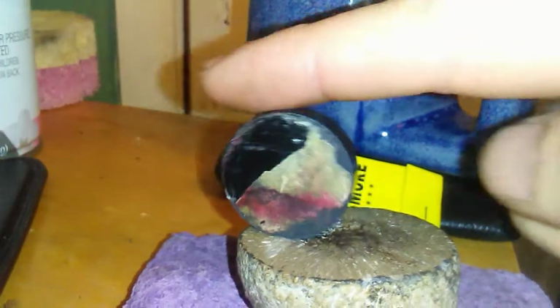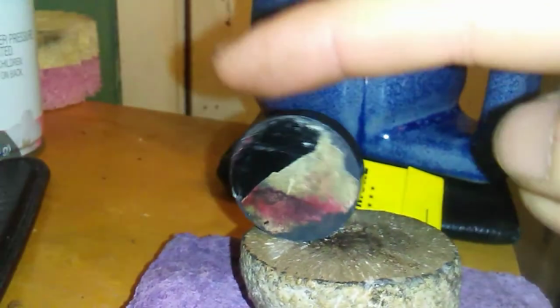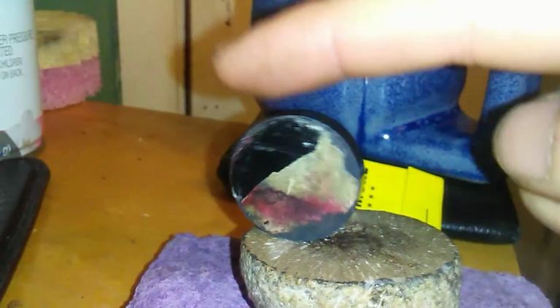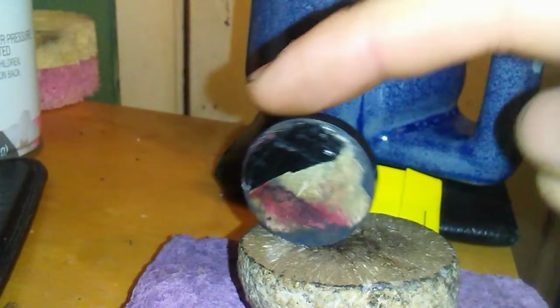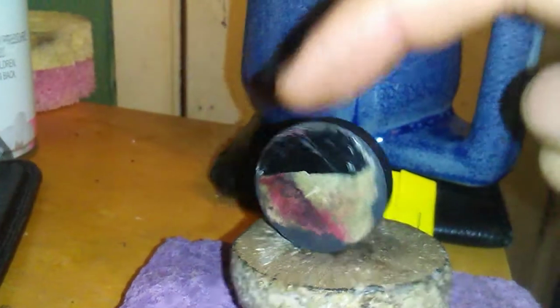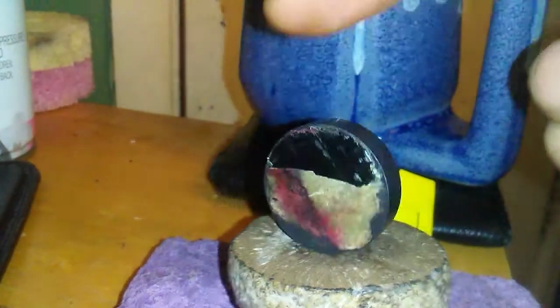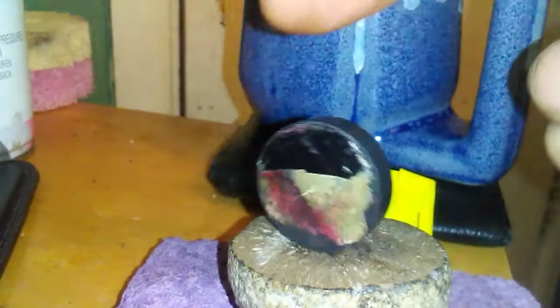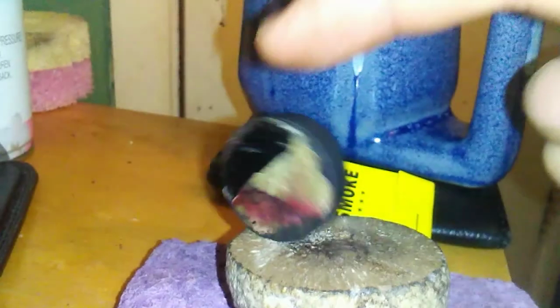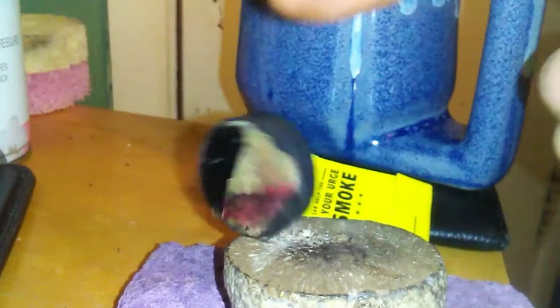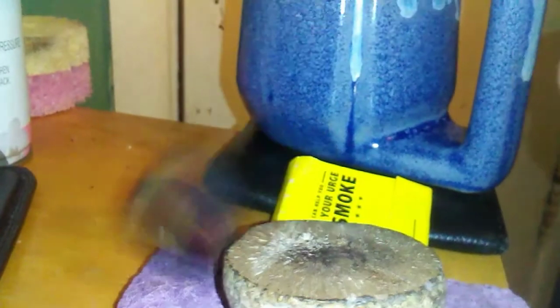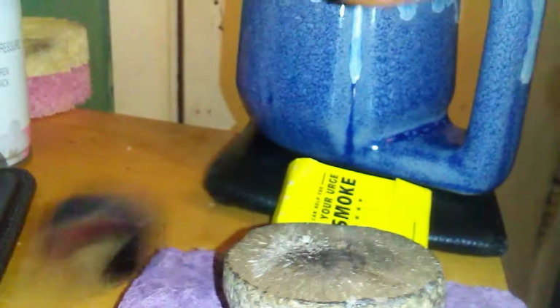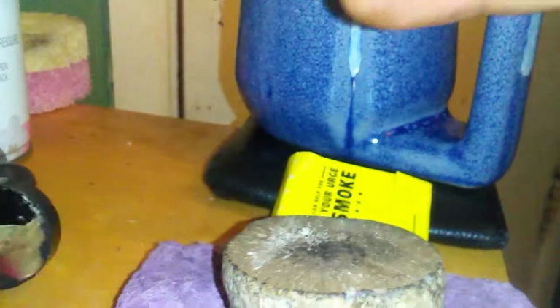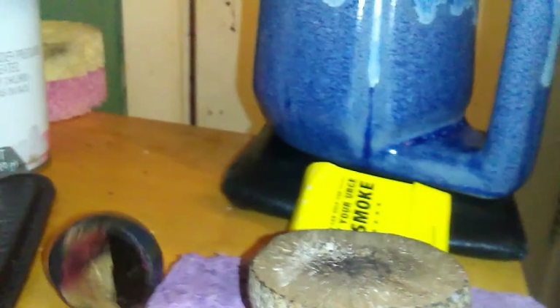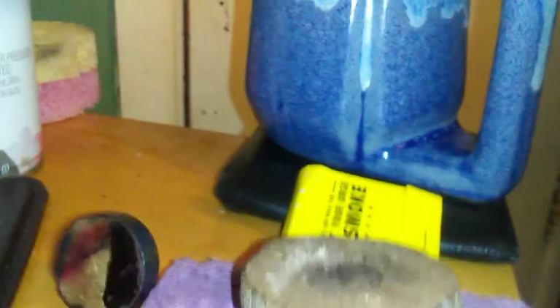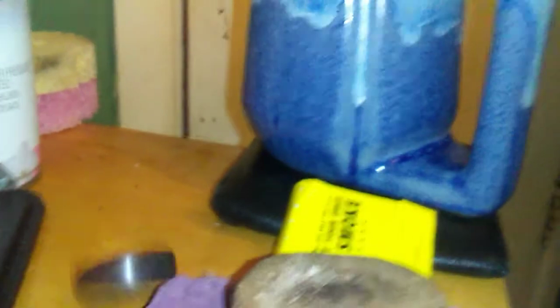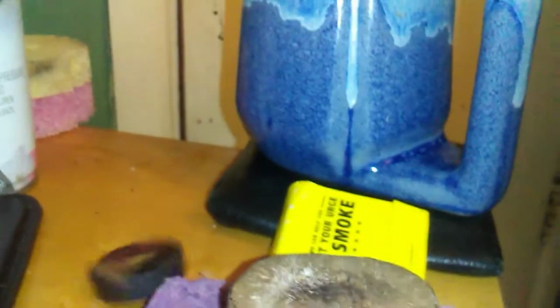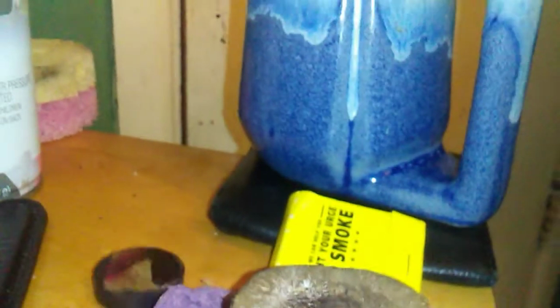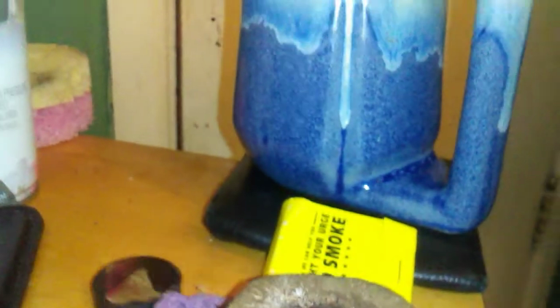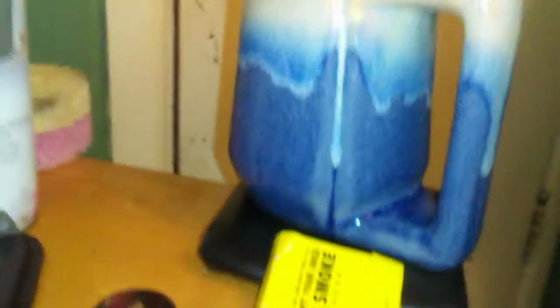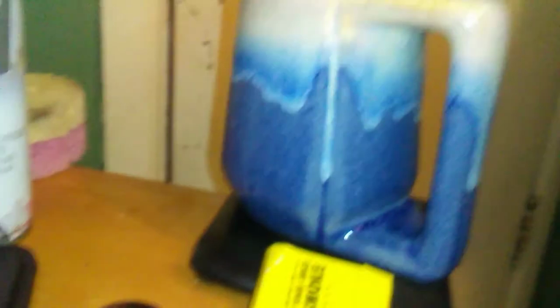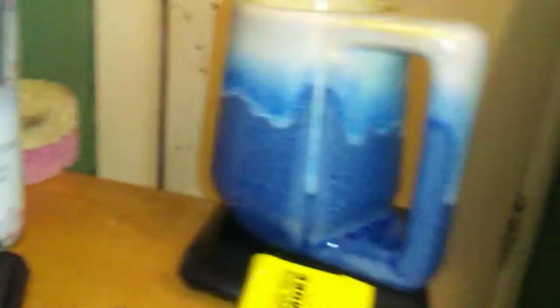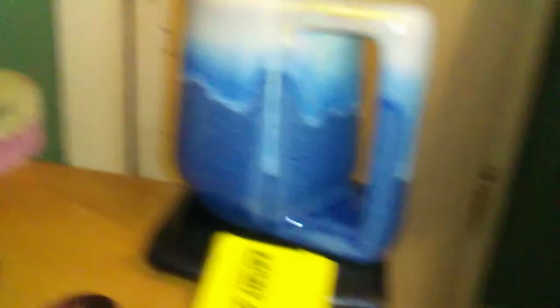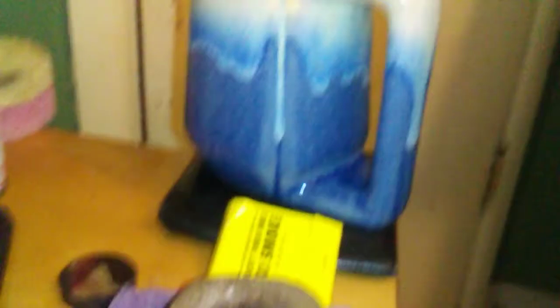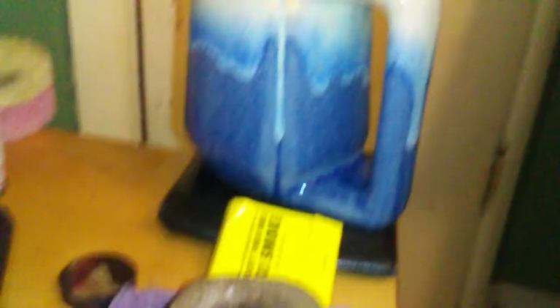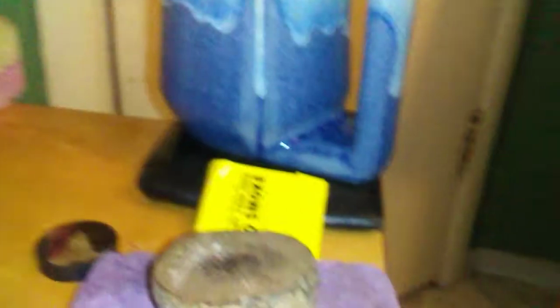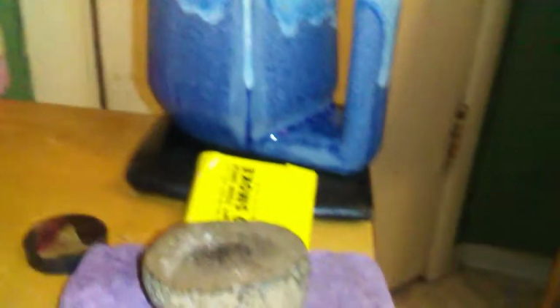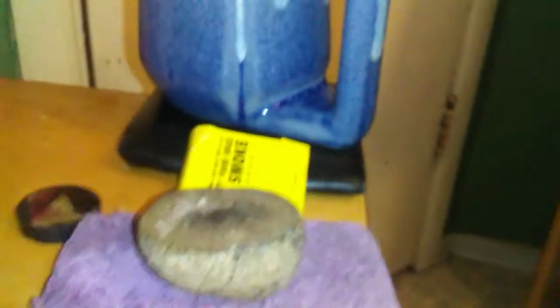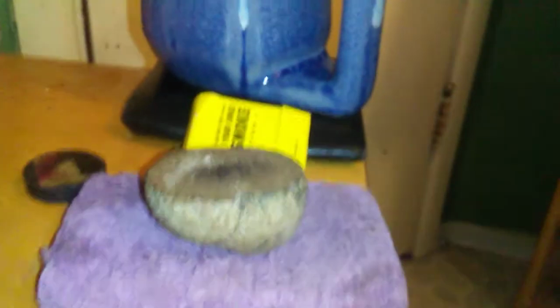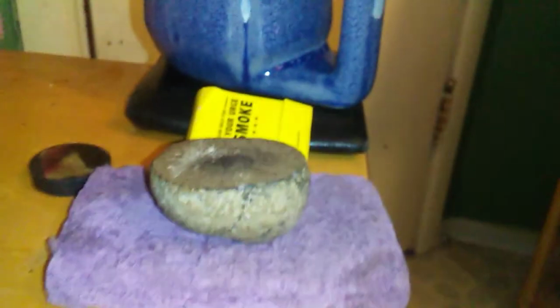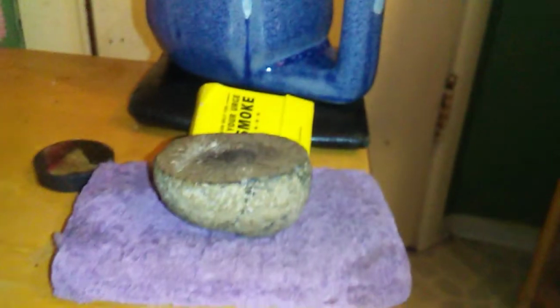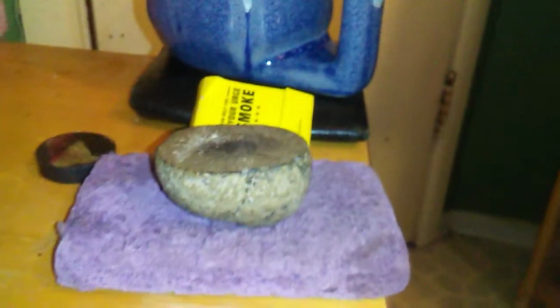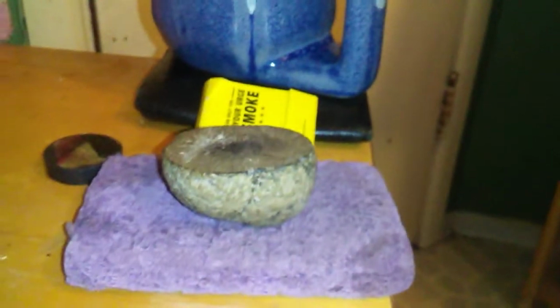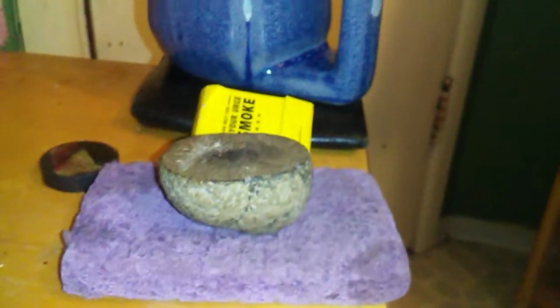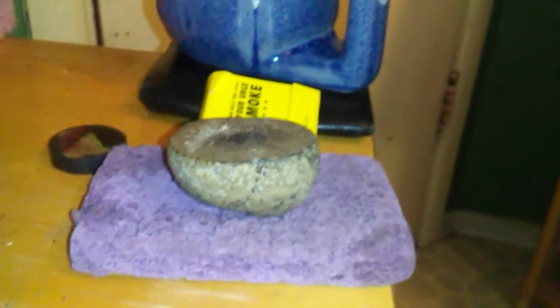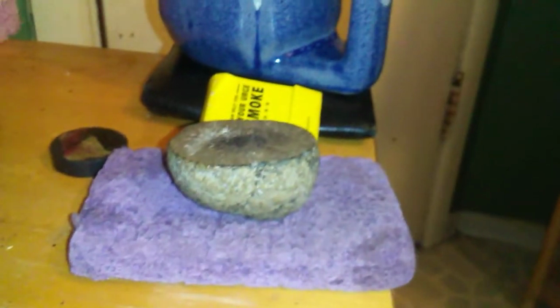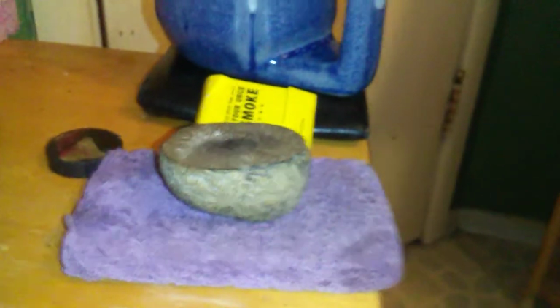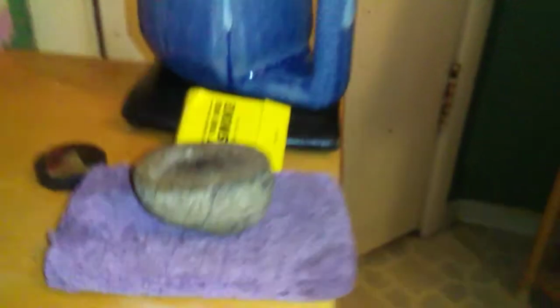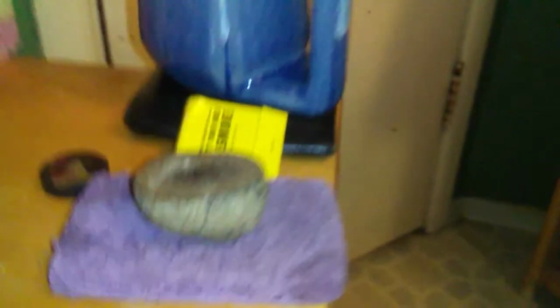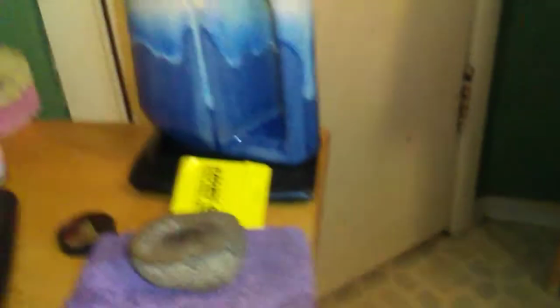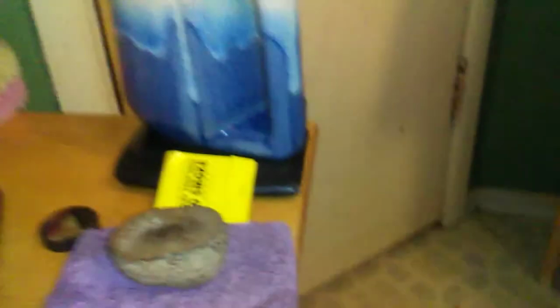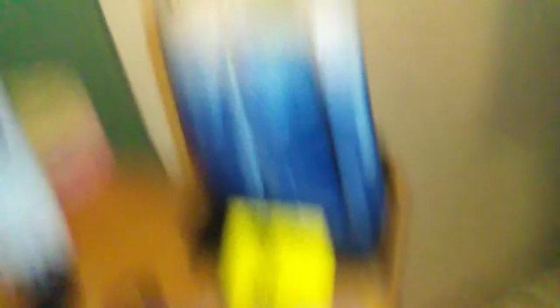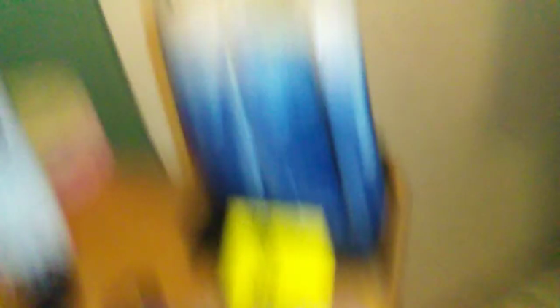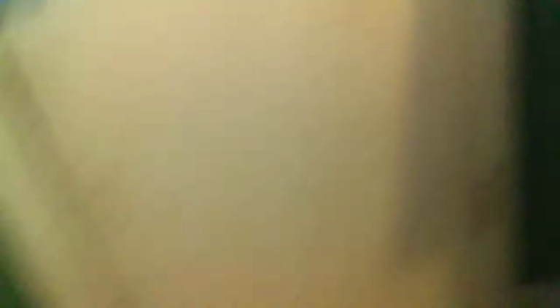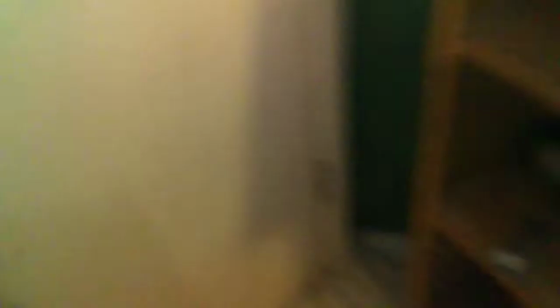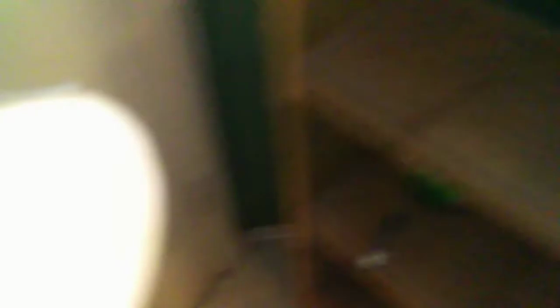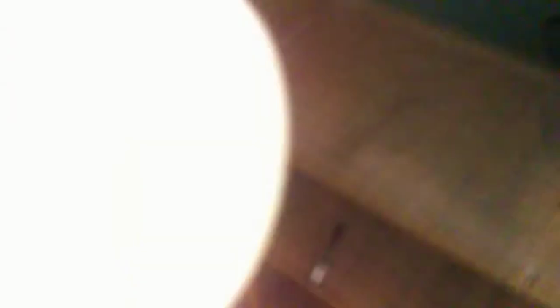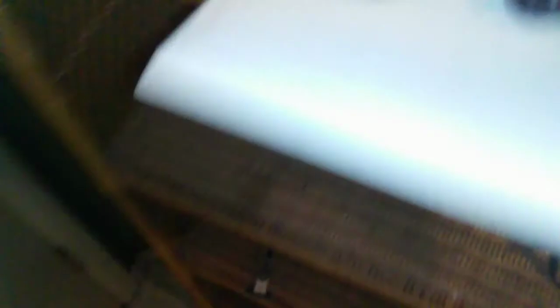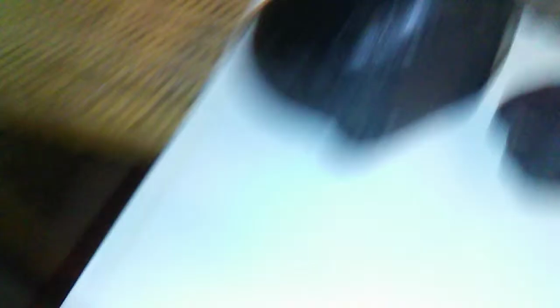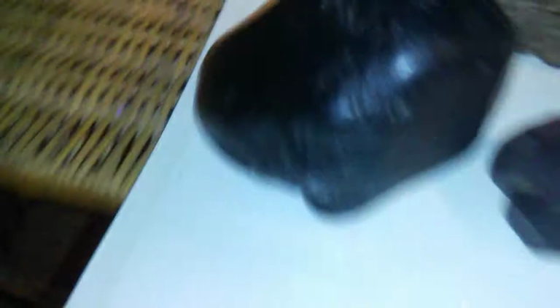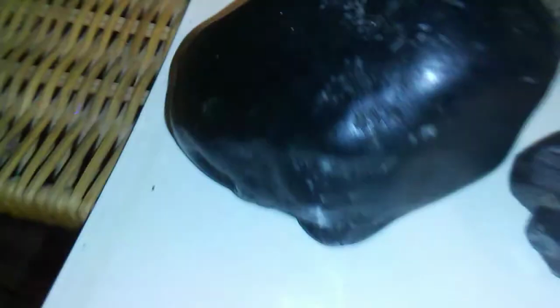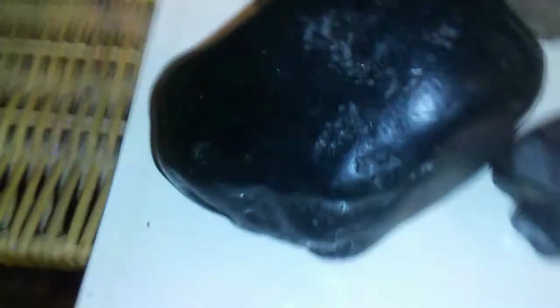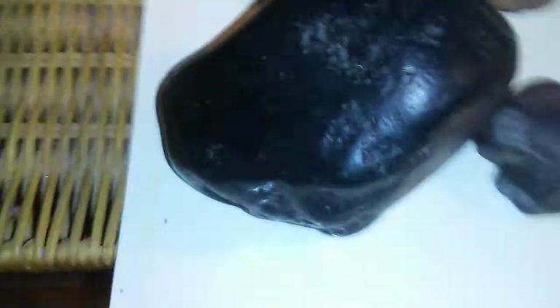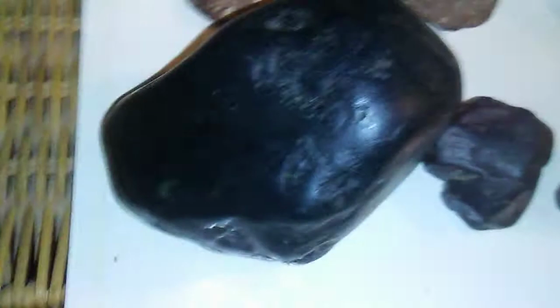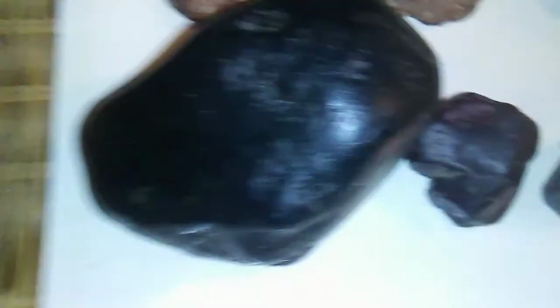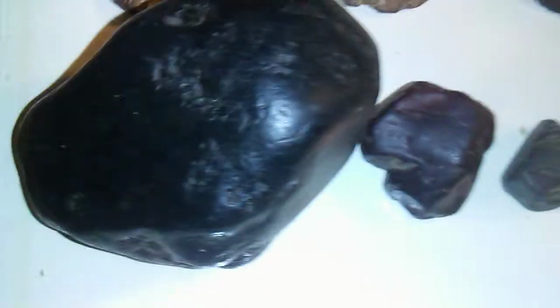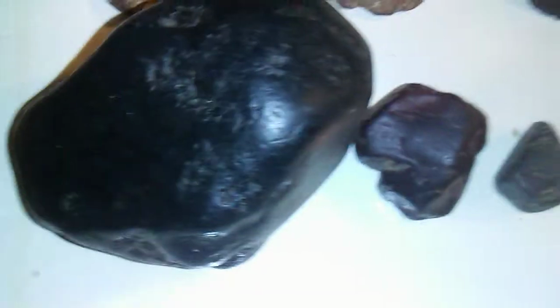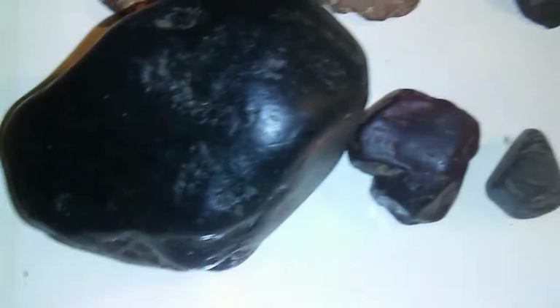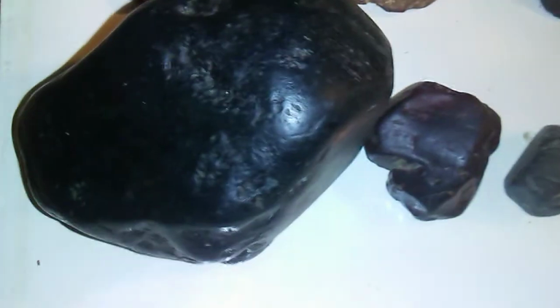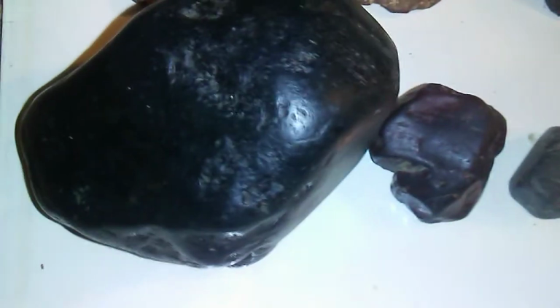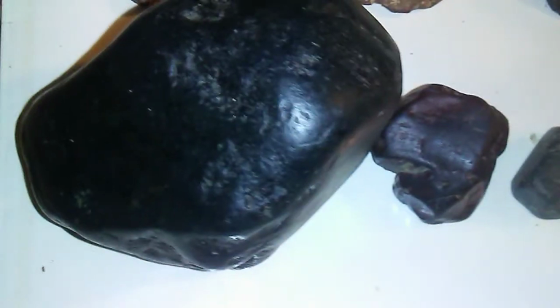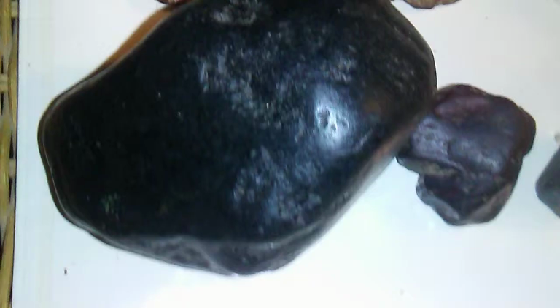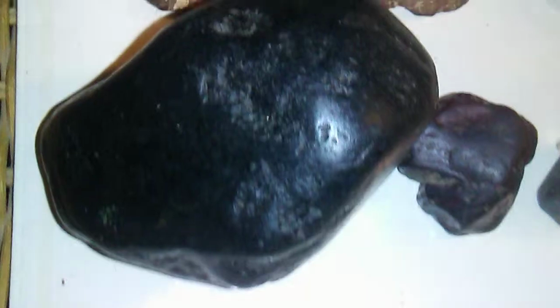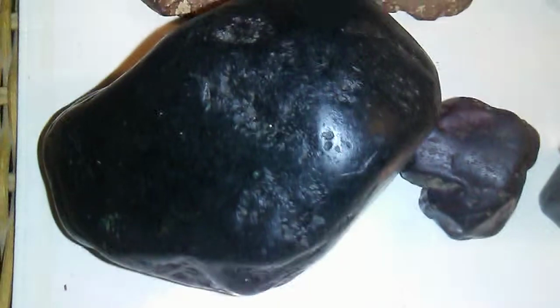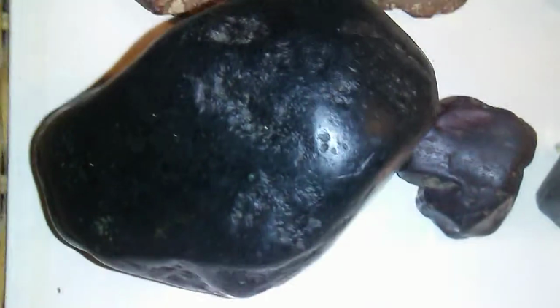Now here's my big meteorite which I love. And here's the grain I cut off on the side.